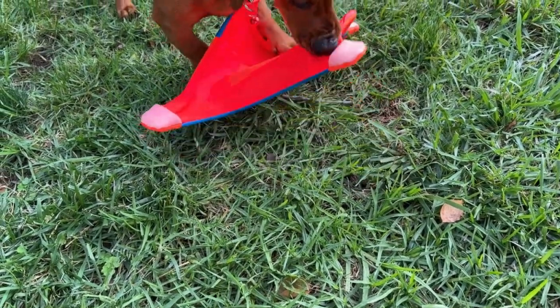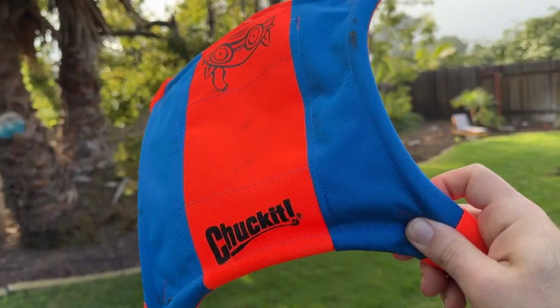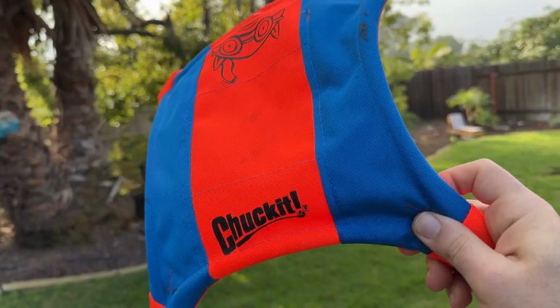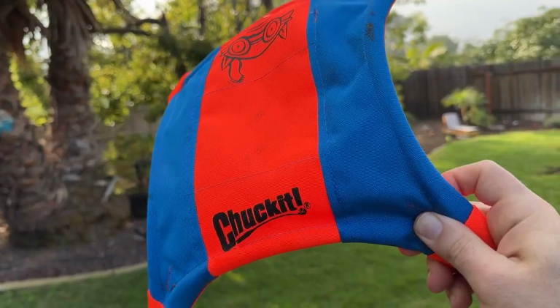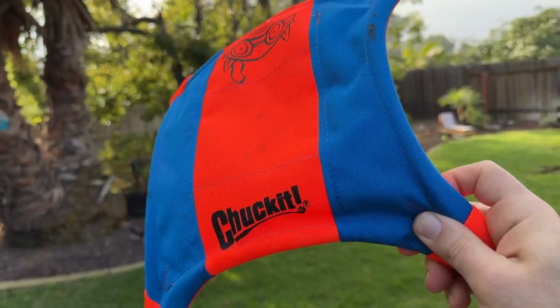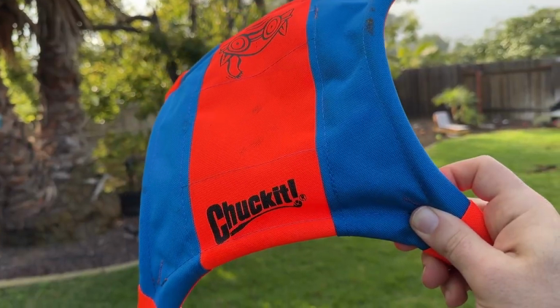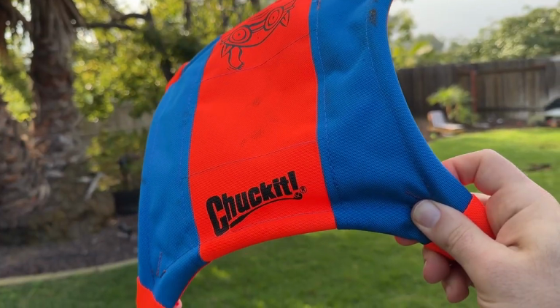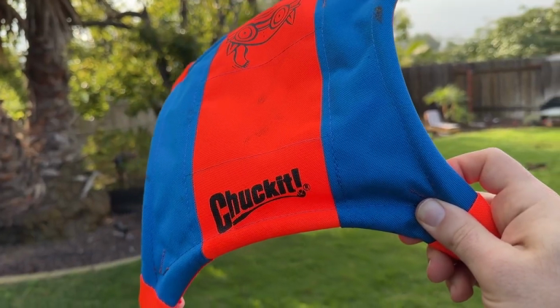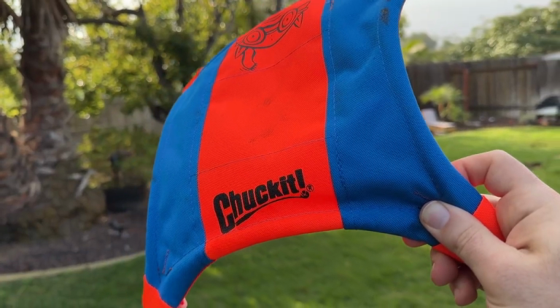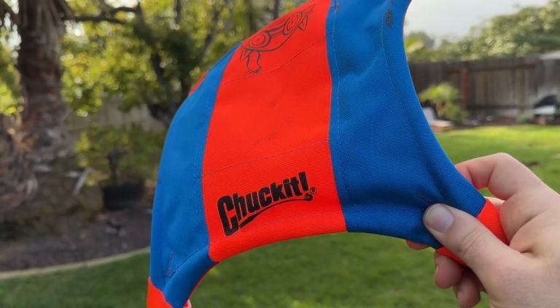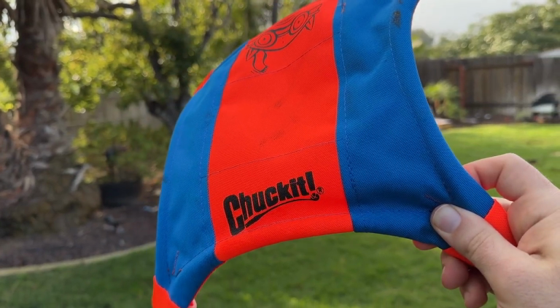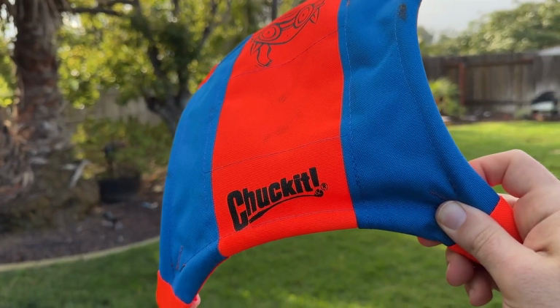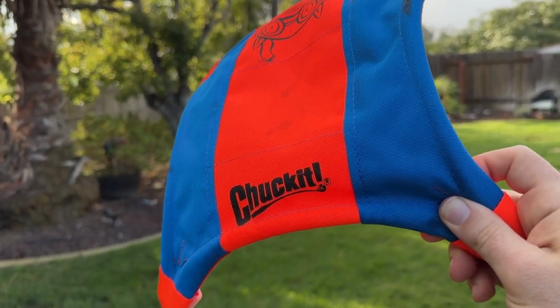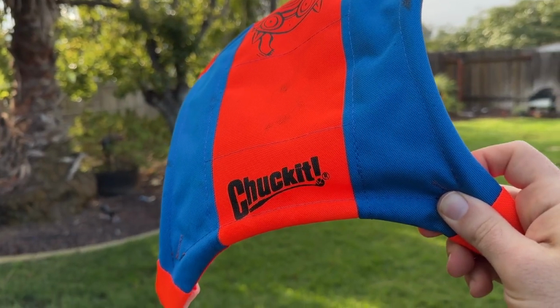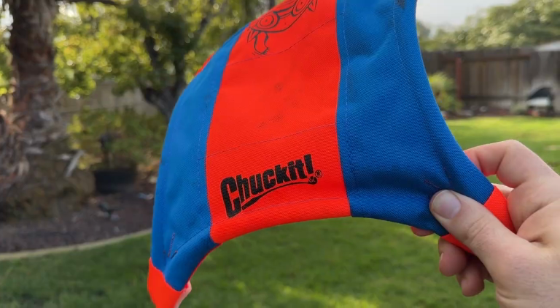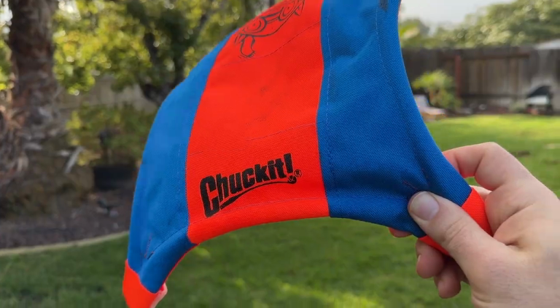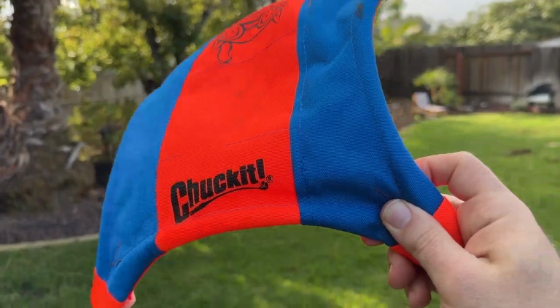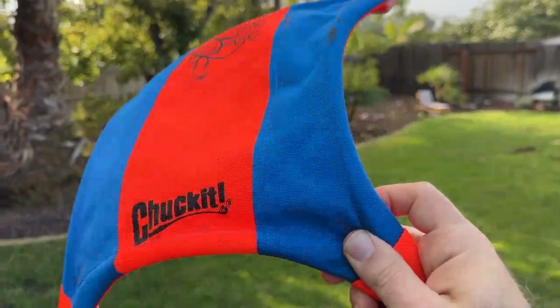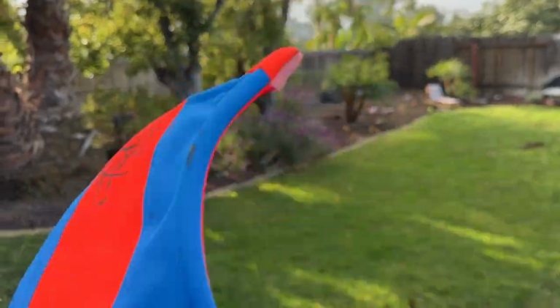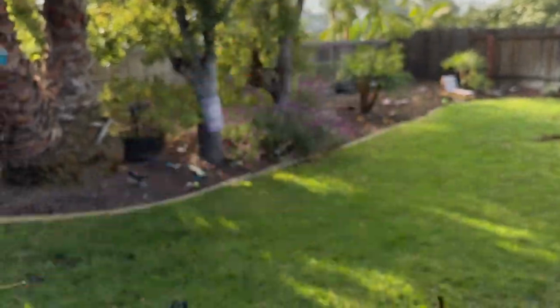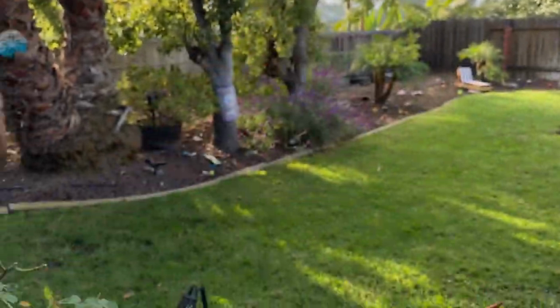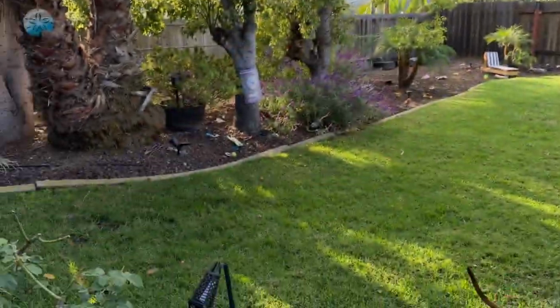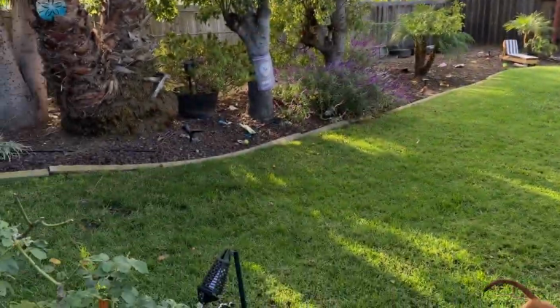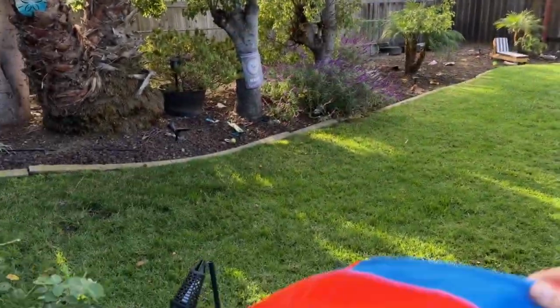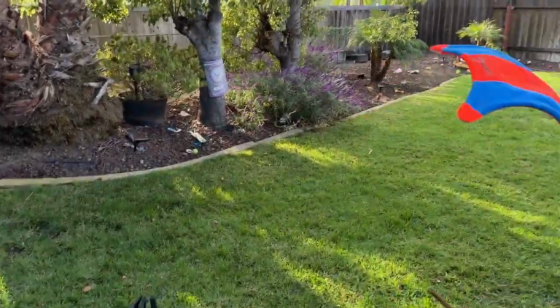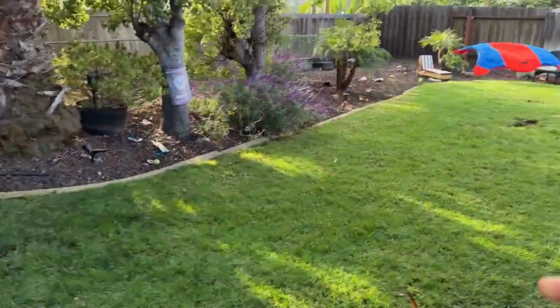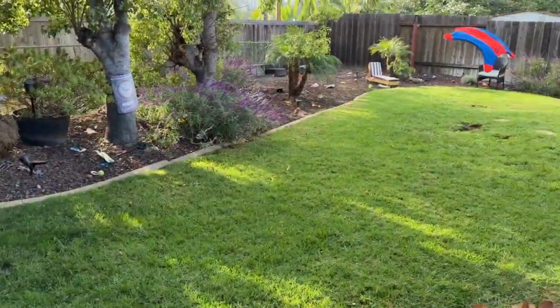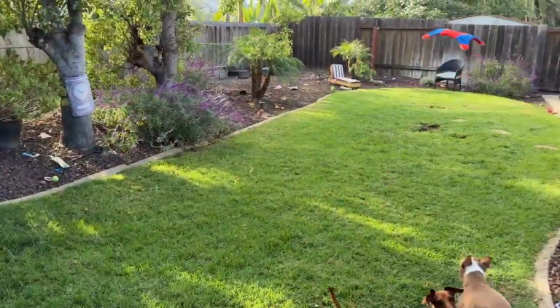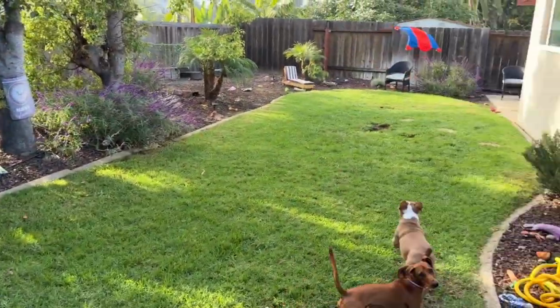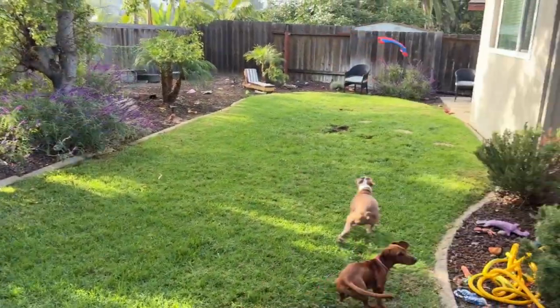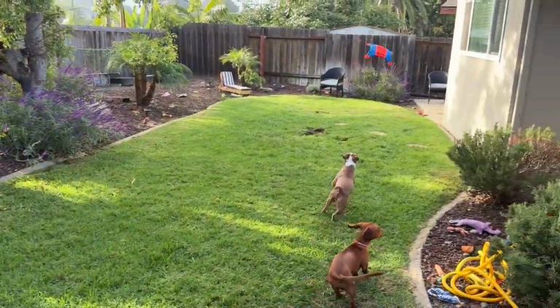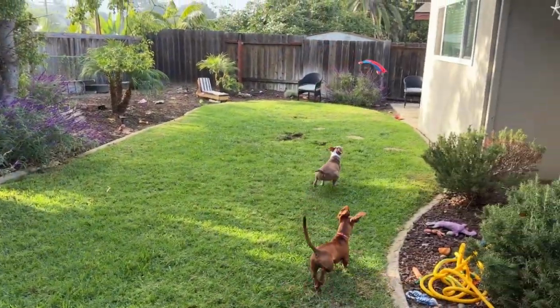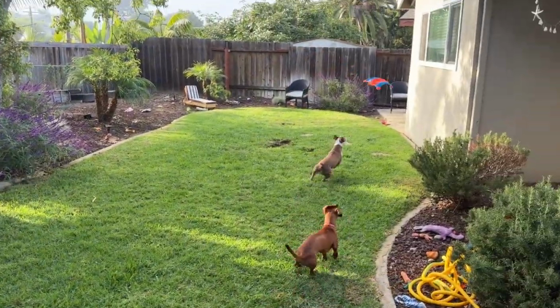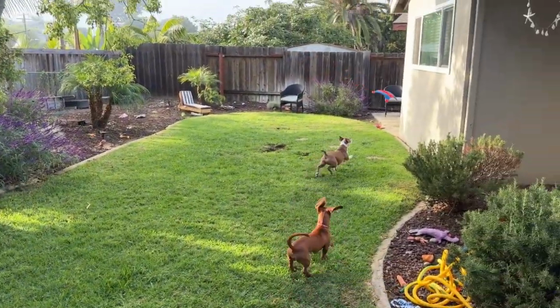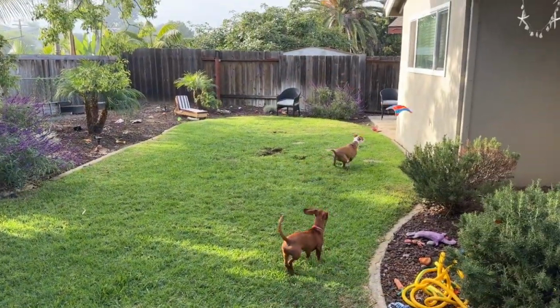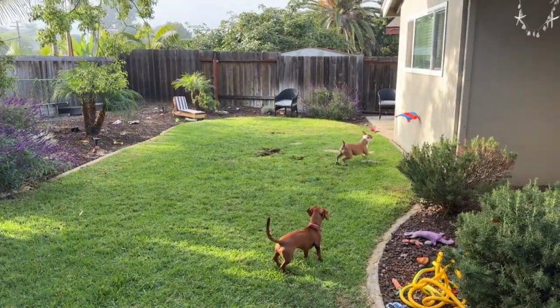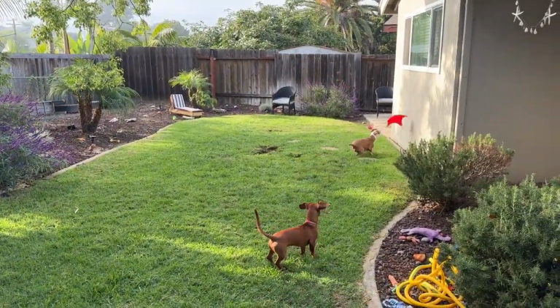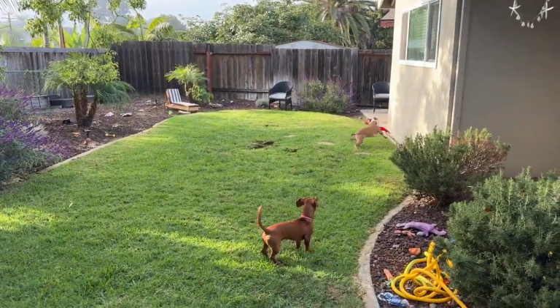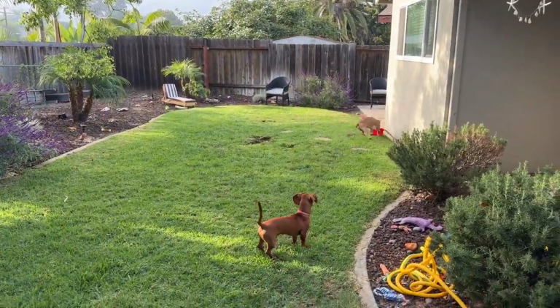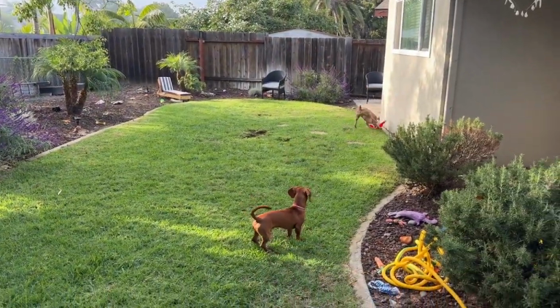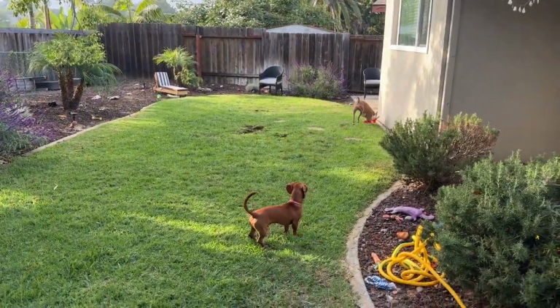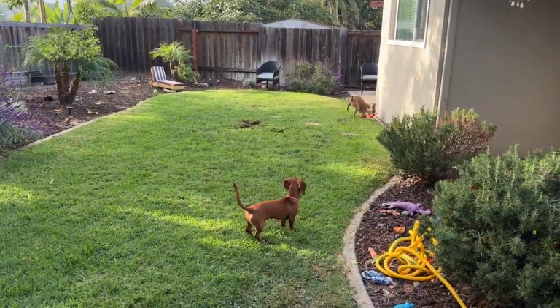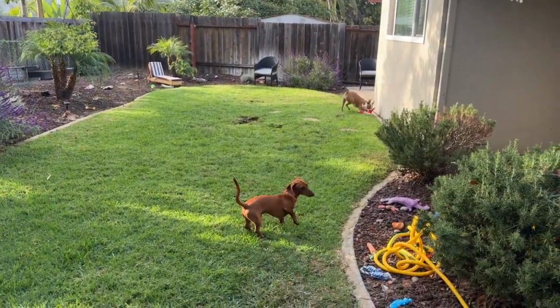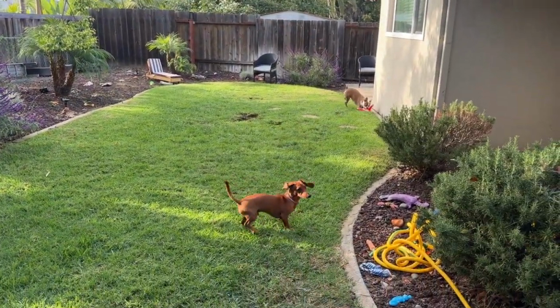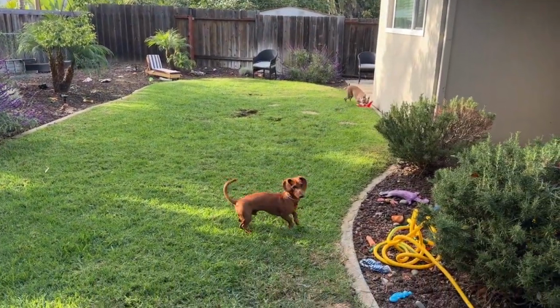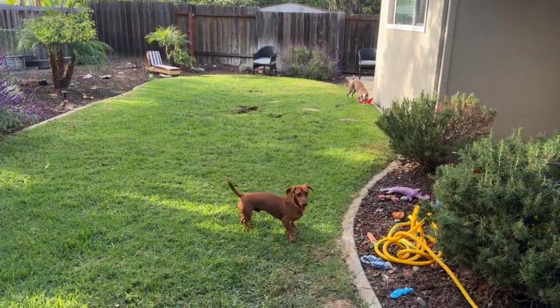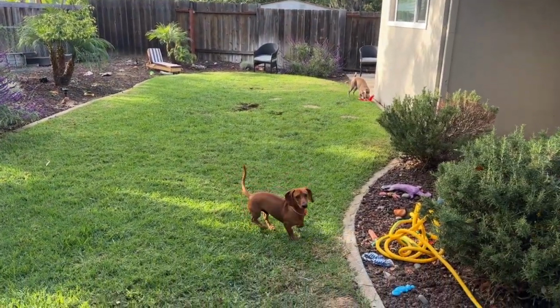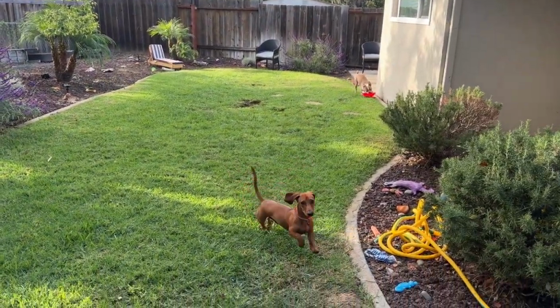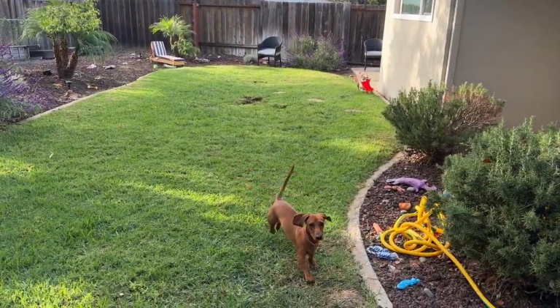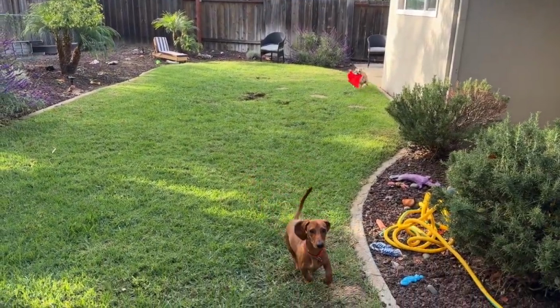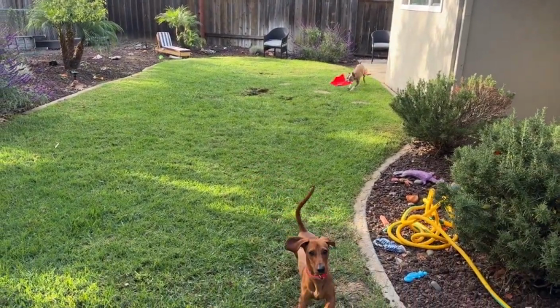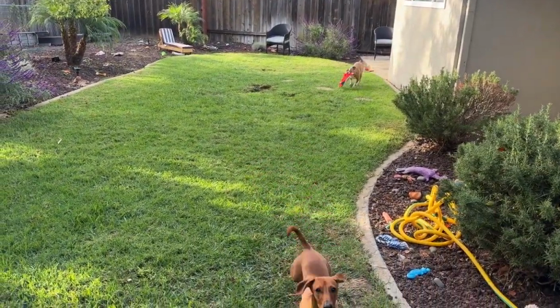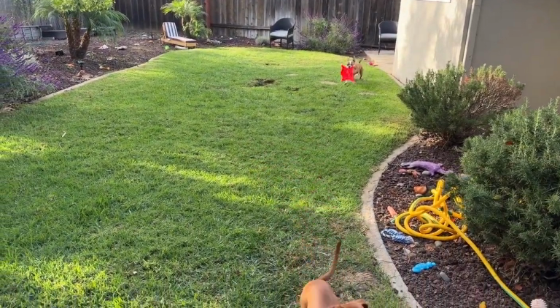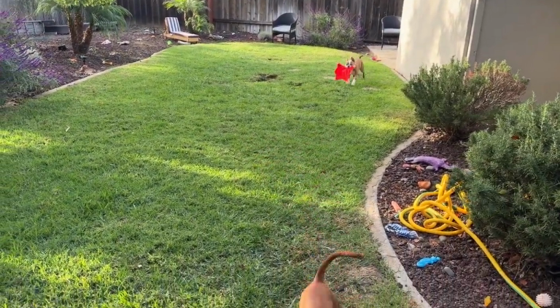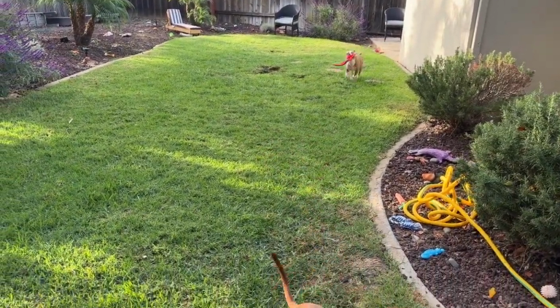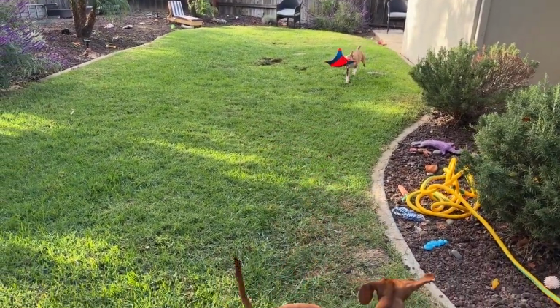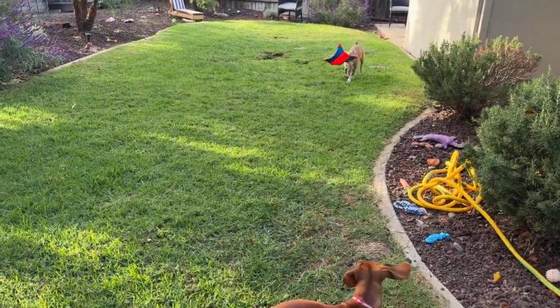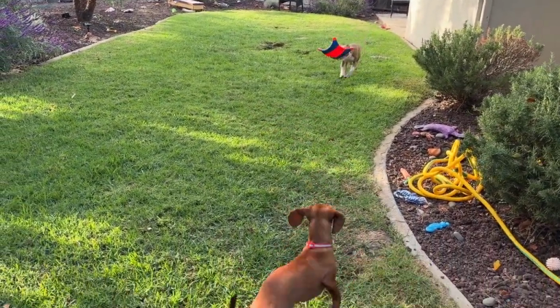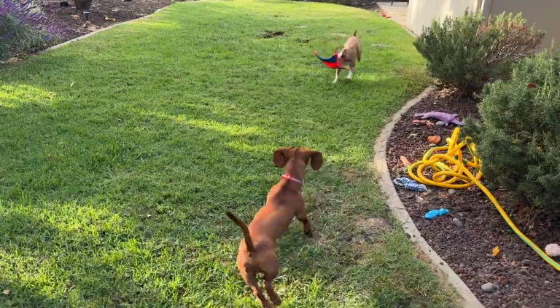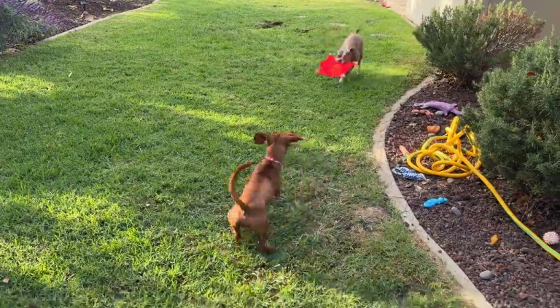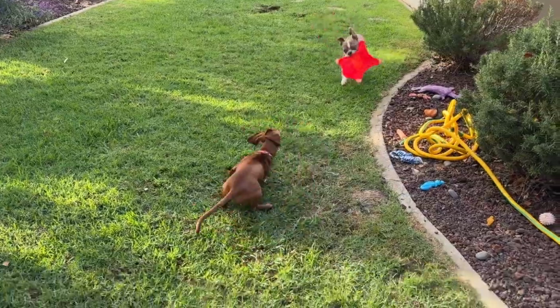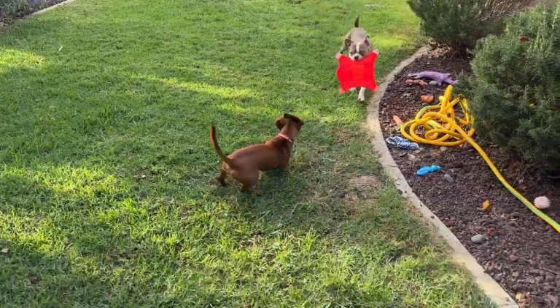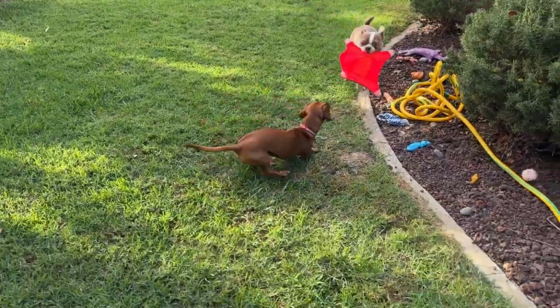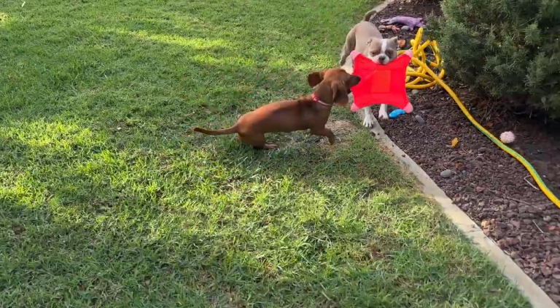Alright, another throw with the Chuck-It flying squirrel. Ready? Go get it. Go get it. And he got it.